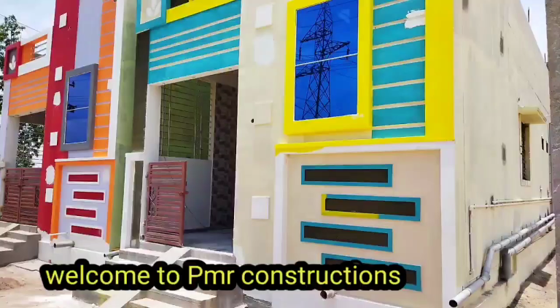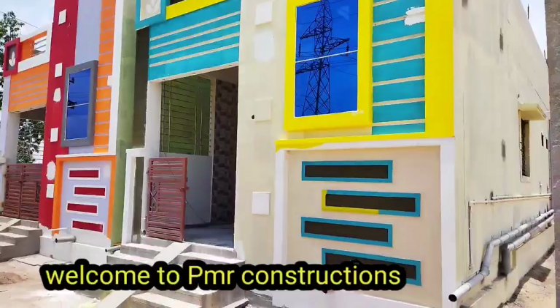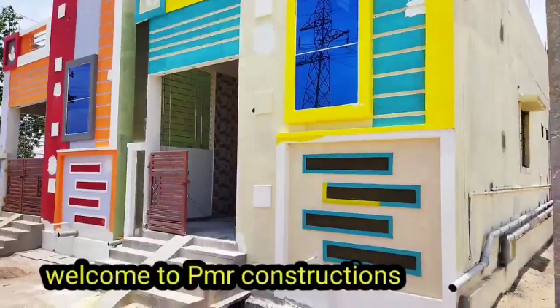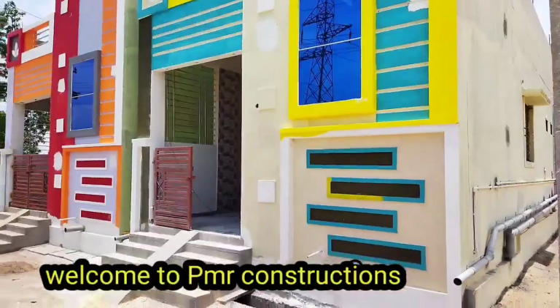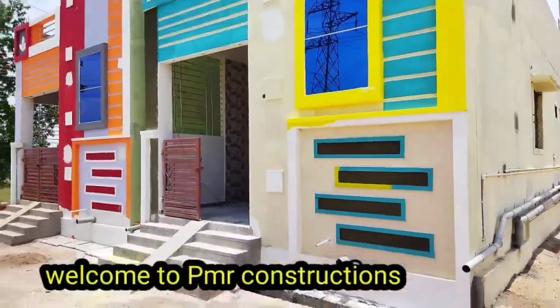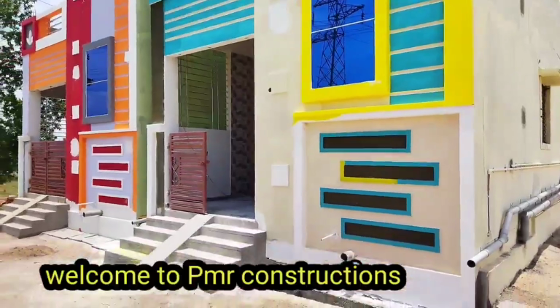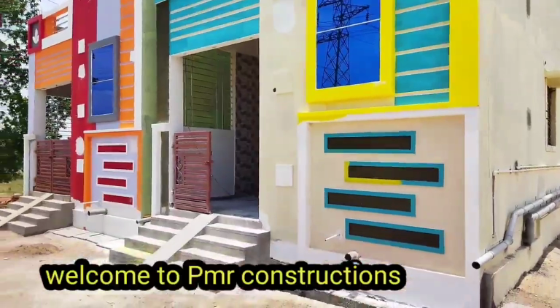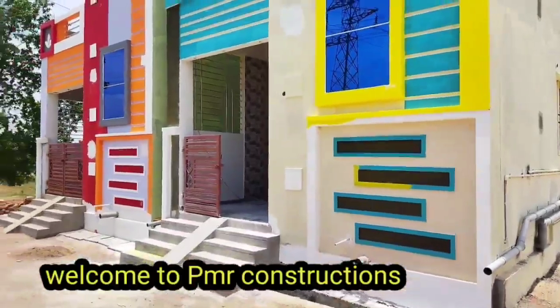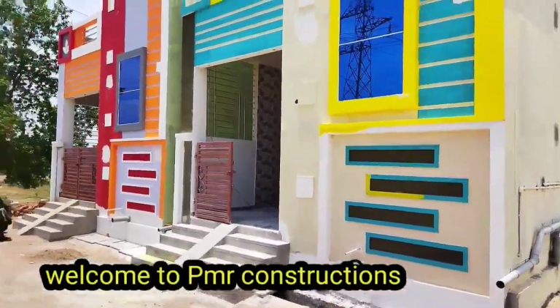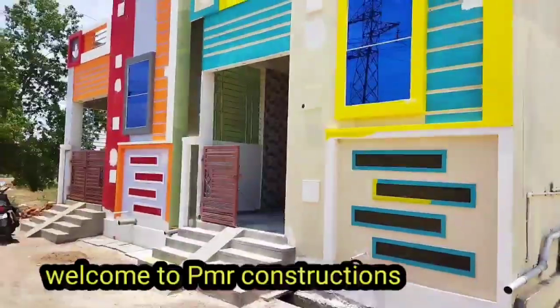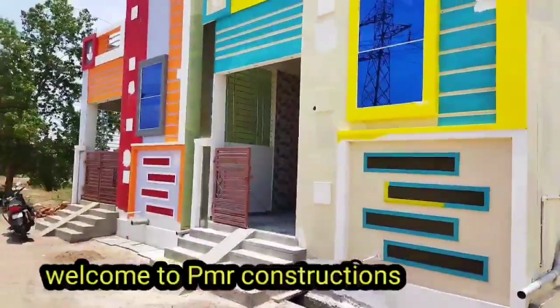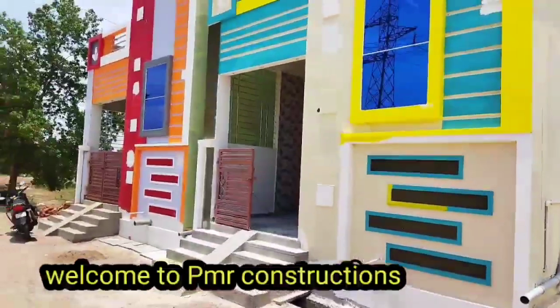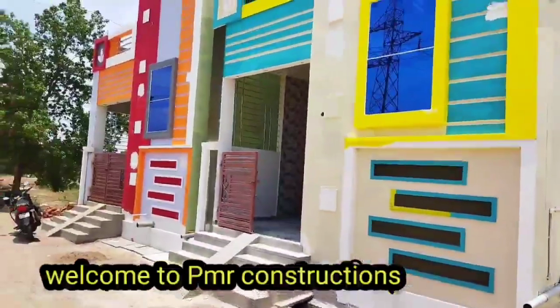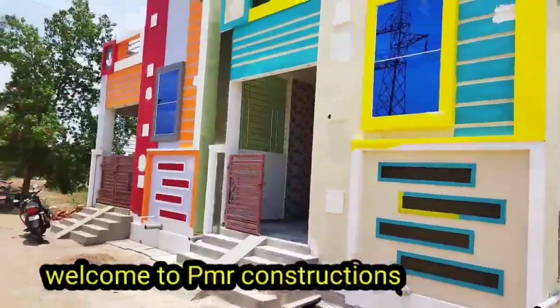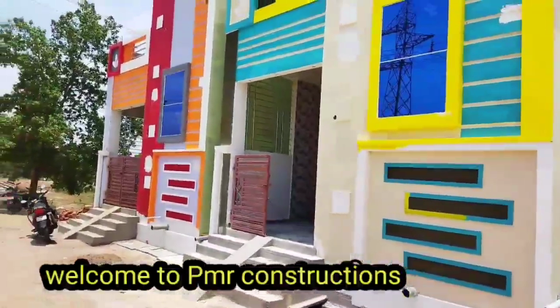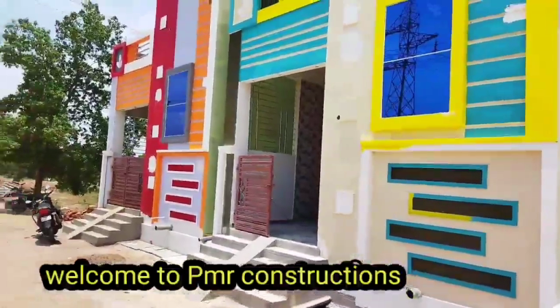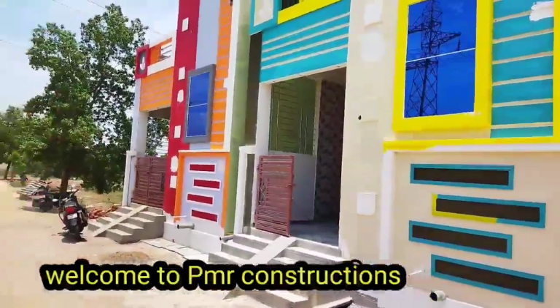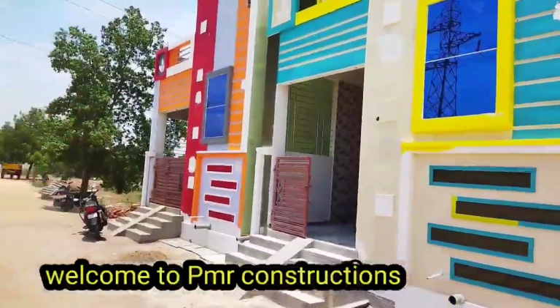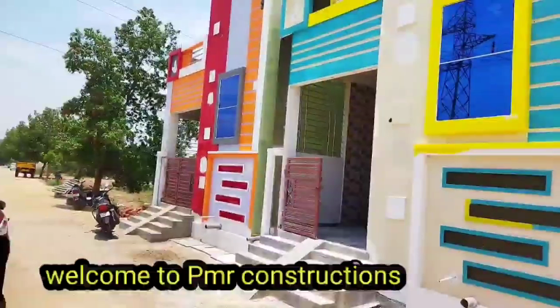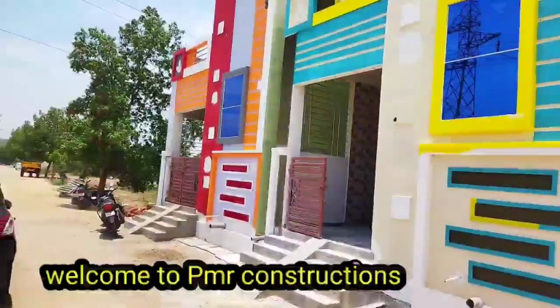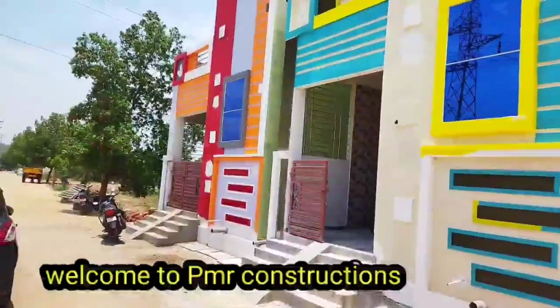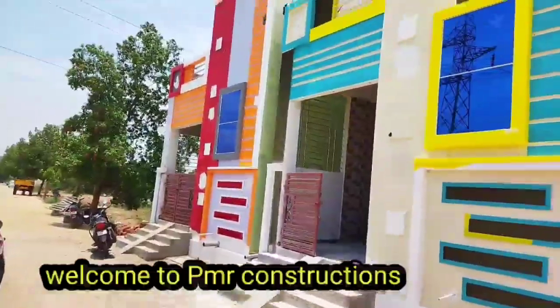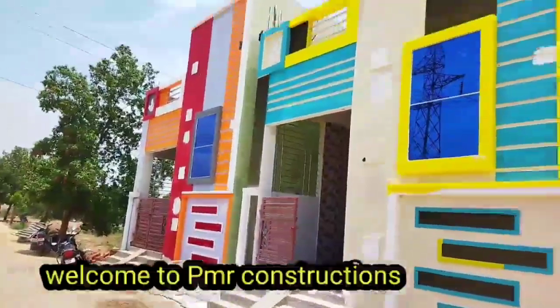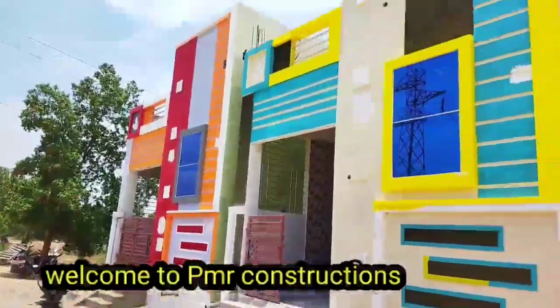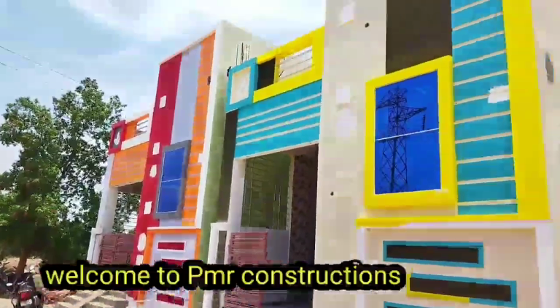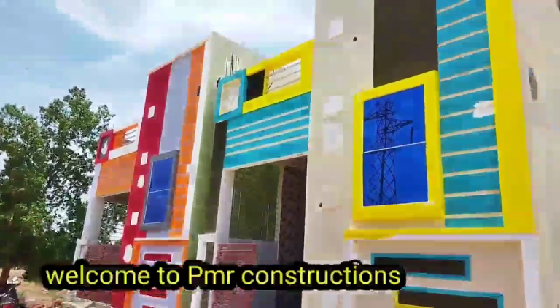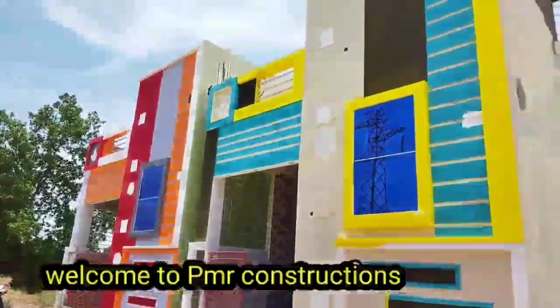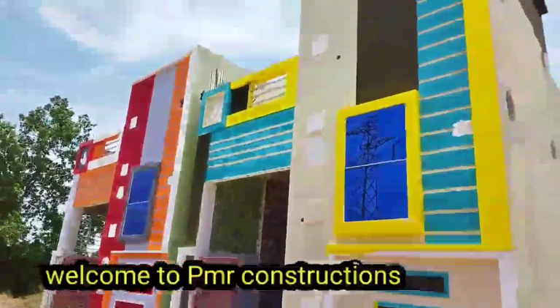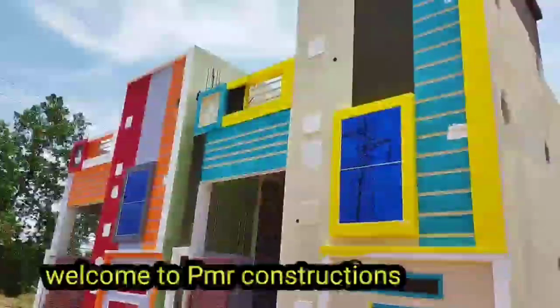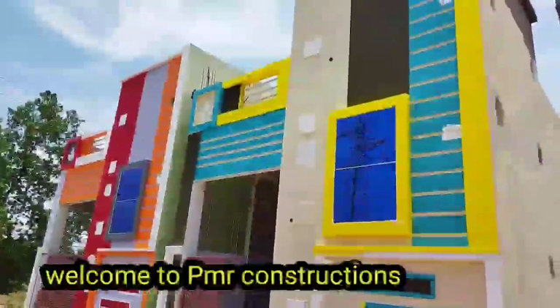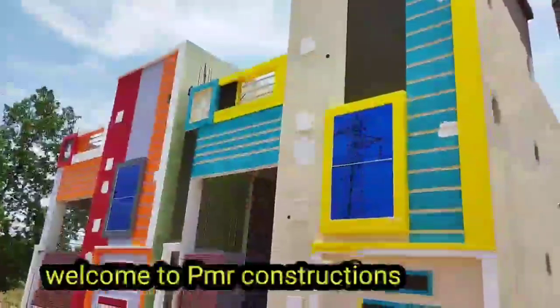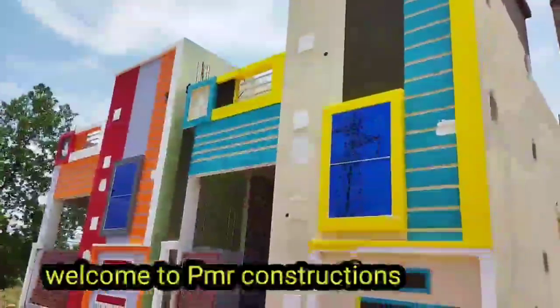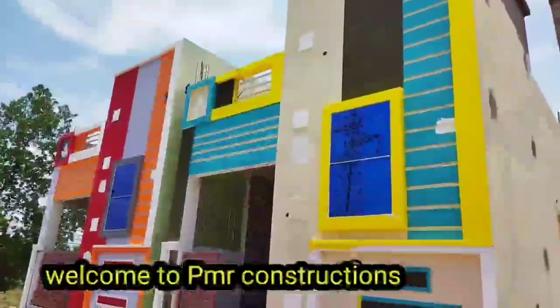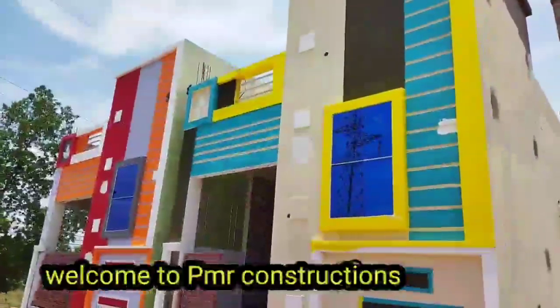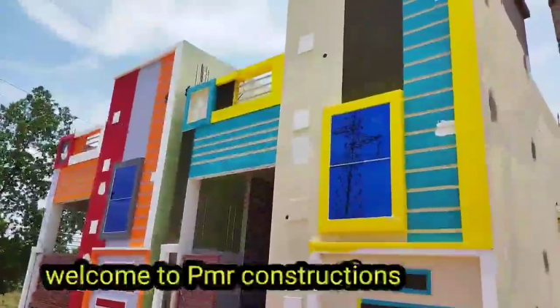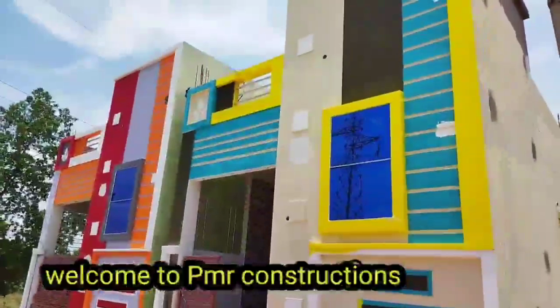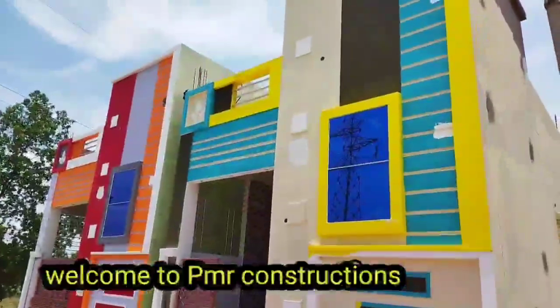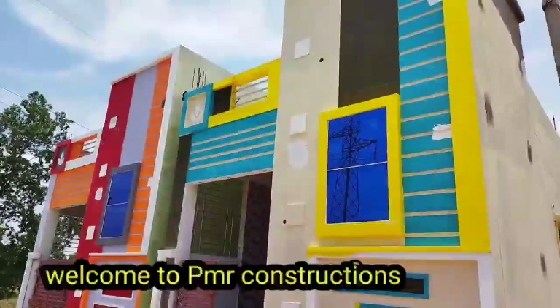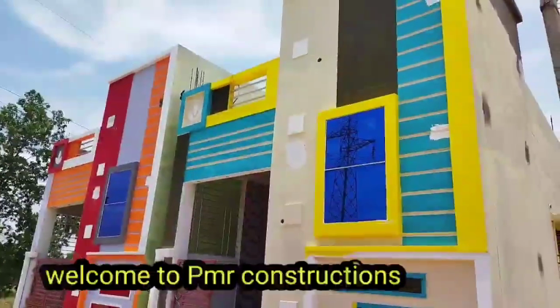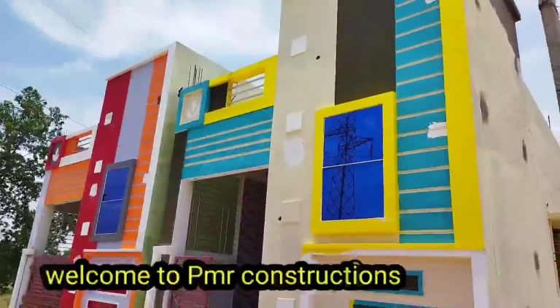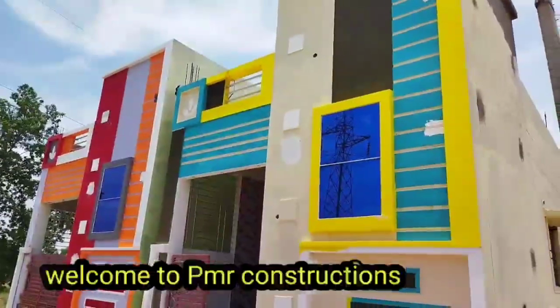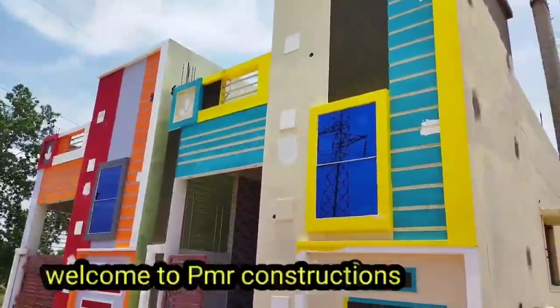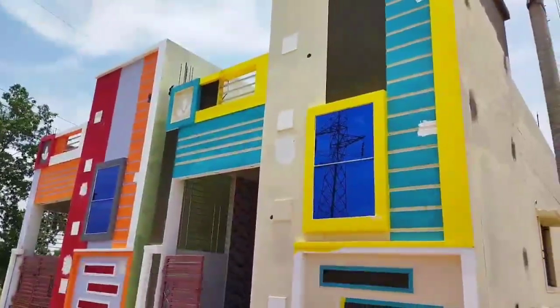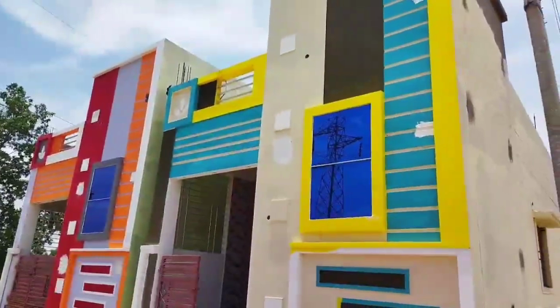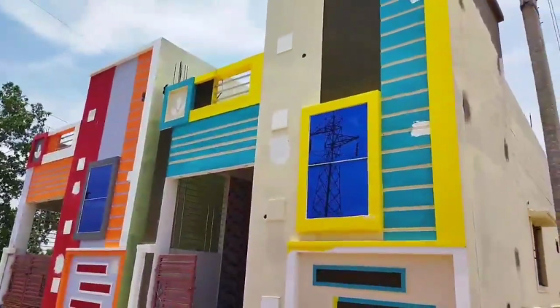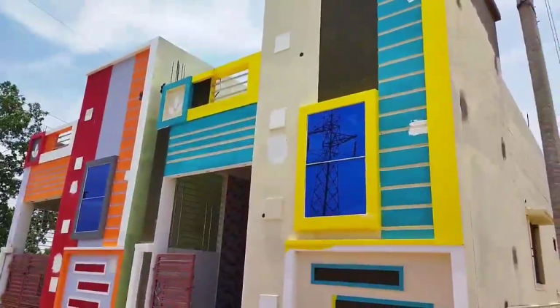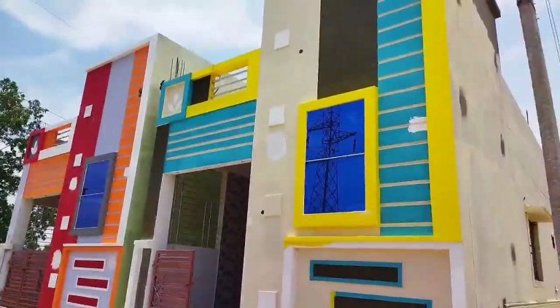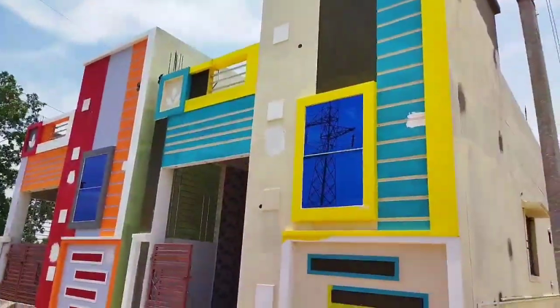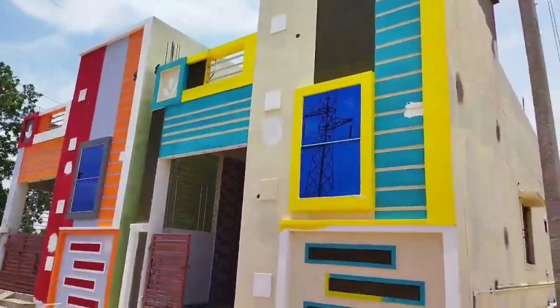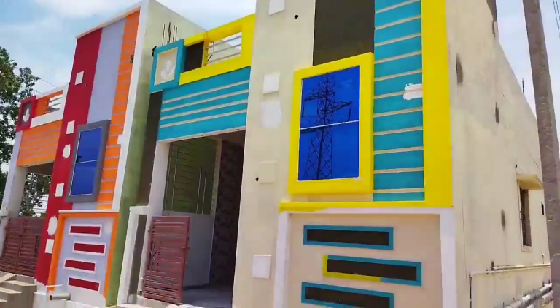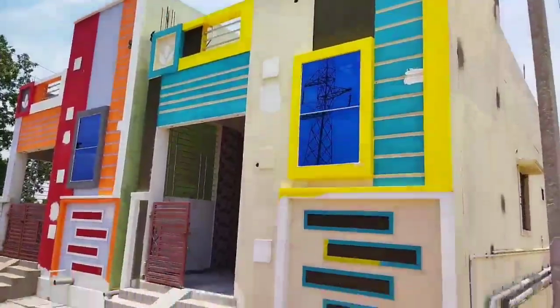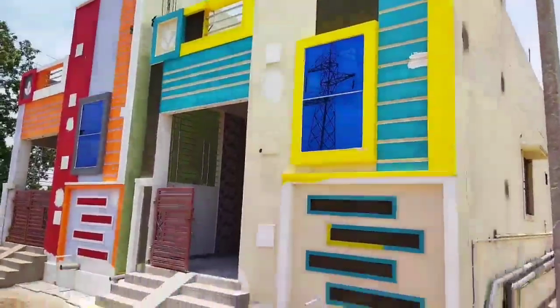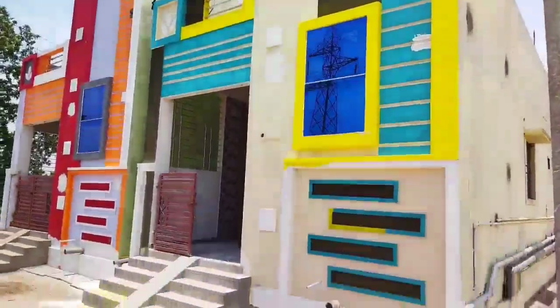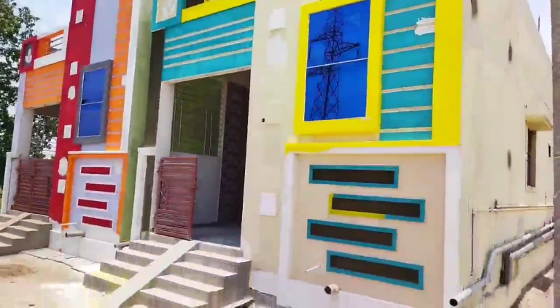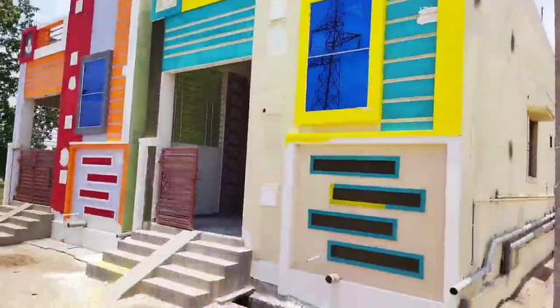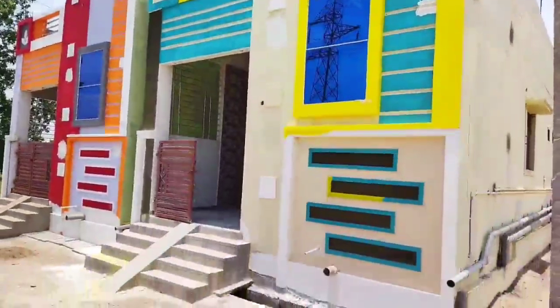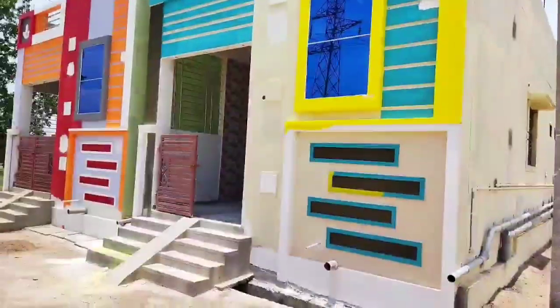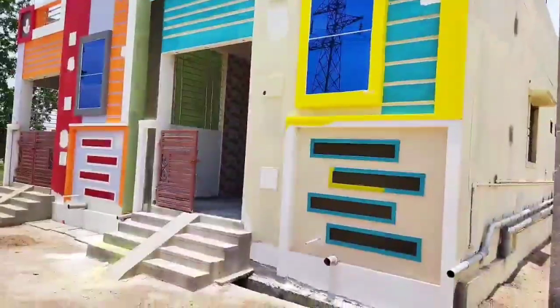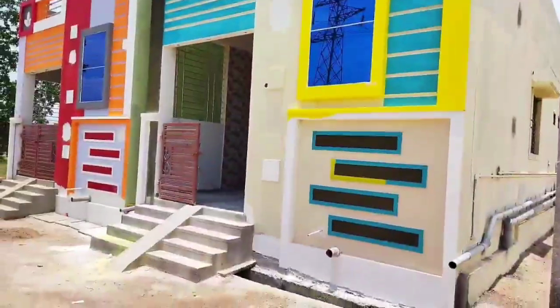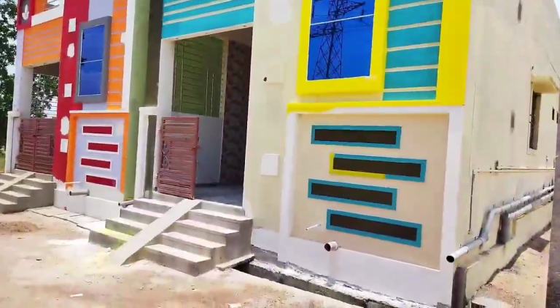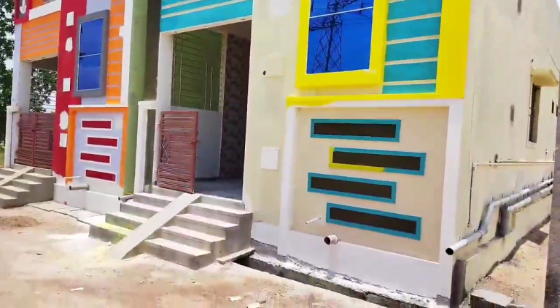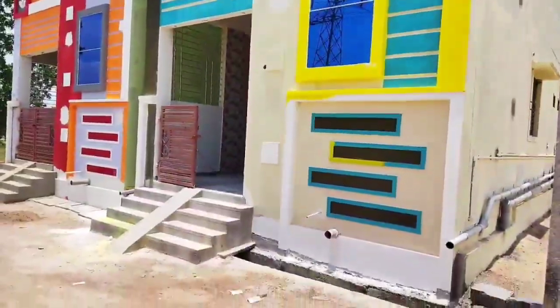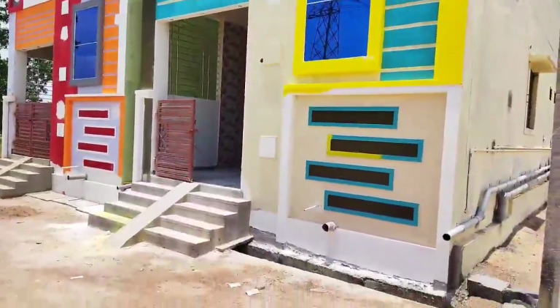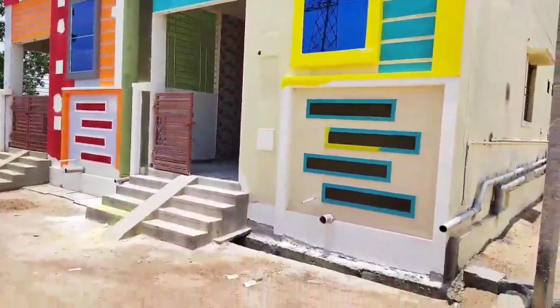Hello, my name is Apir Mayashwari, and you are on the PMR Construction Channel. Today, we have a north-facing house.